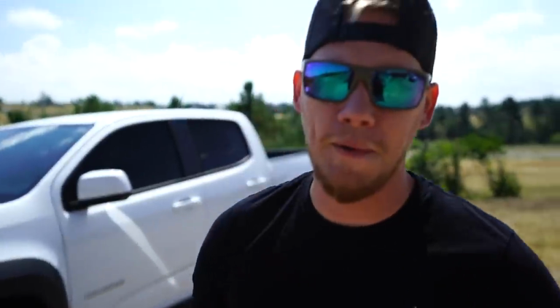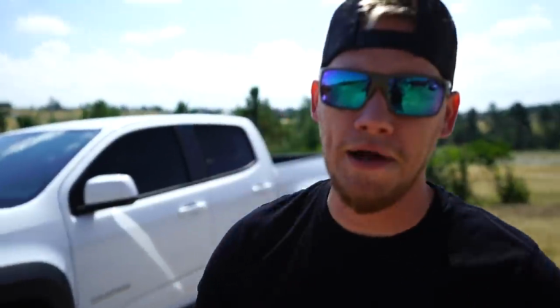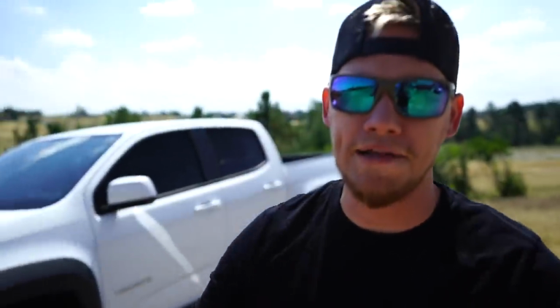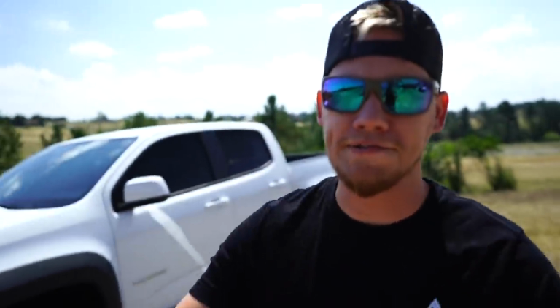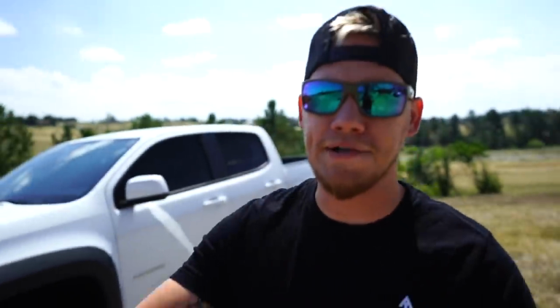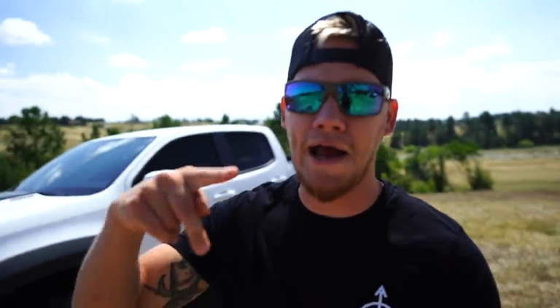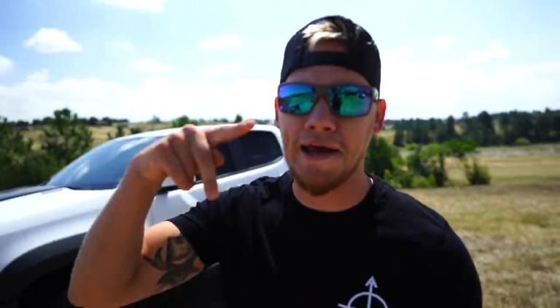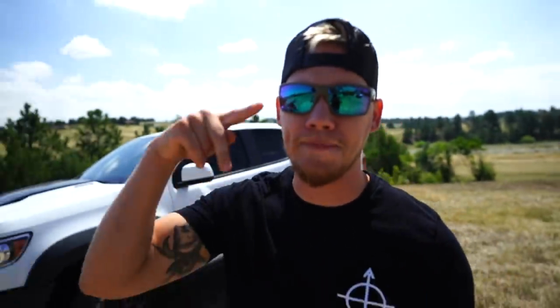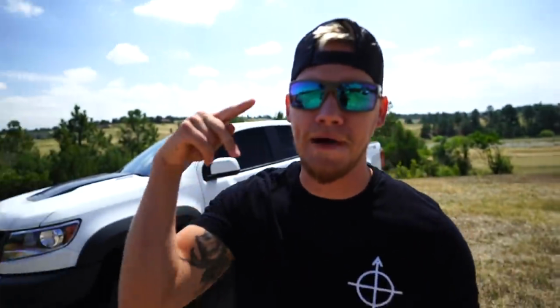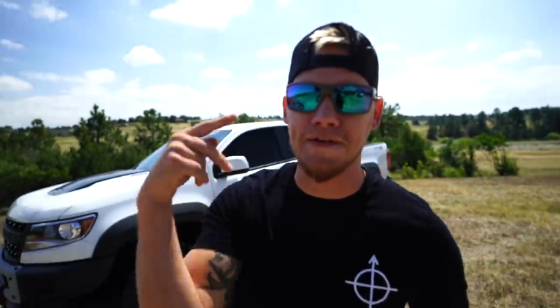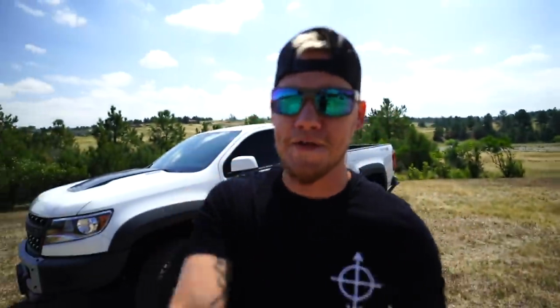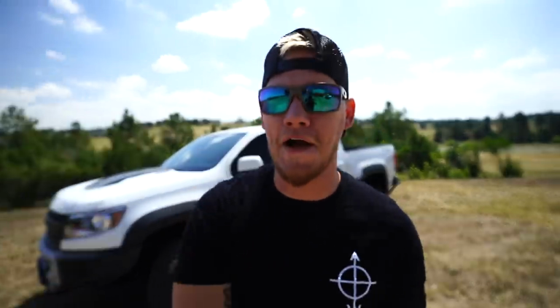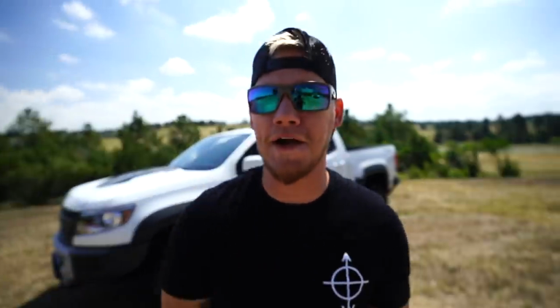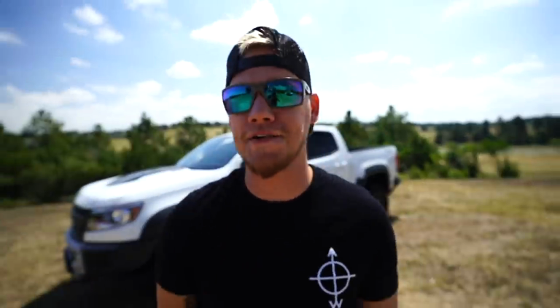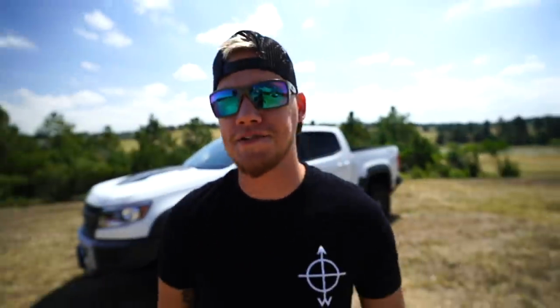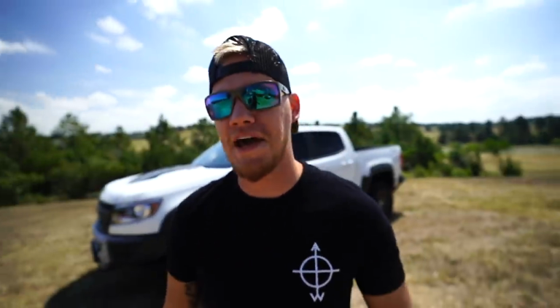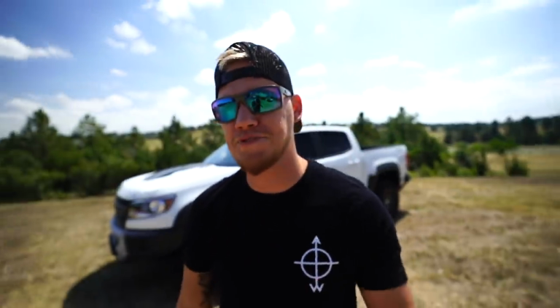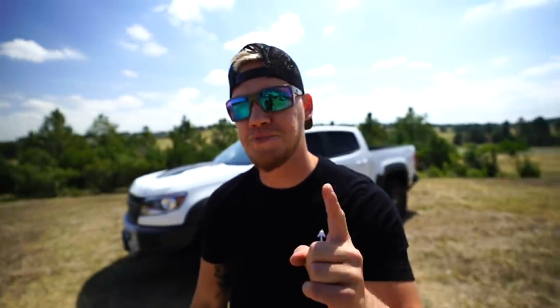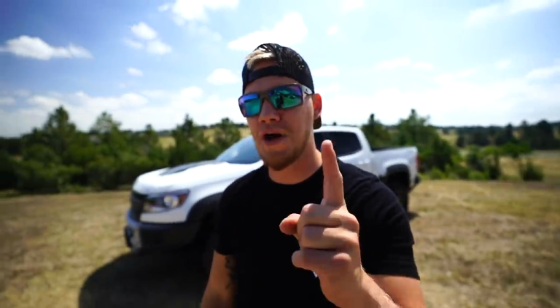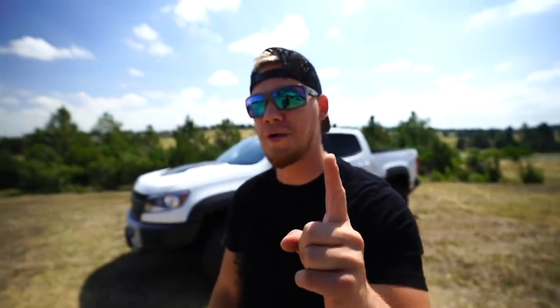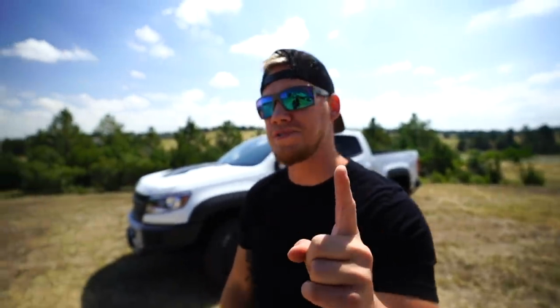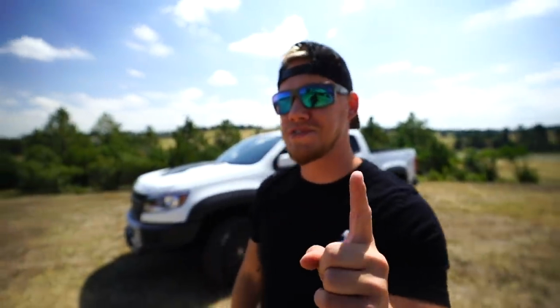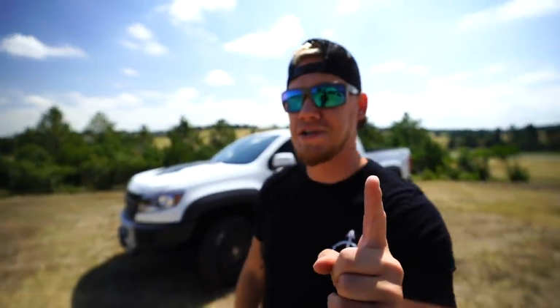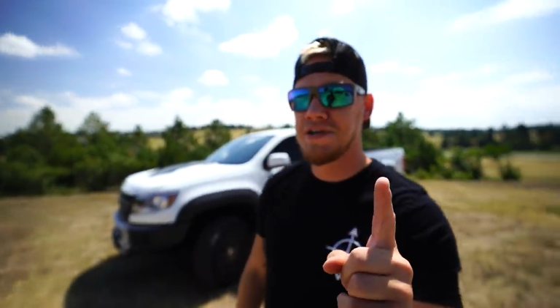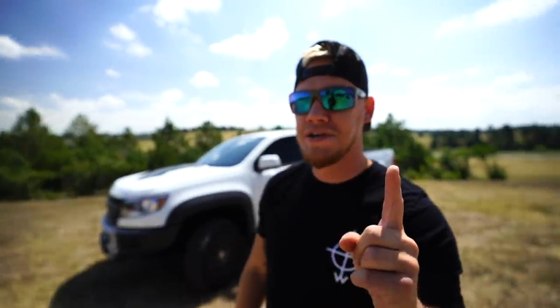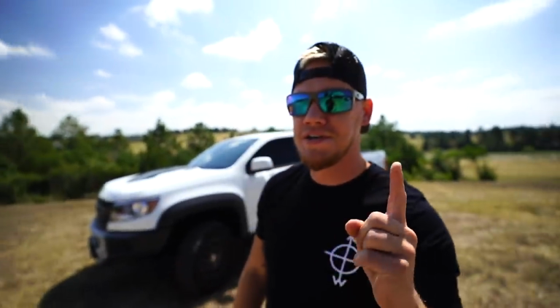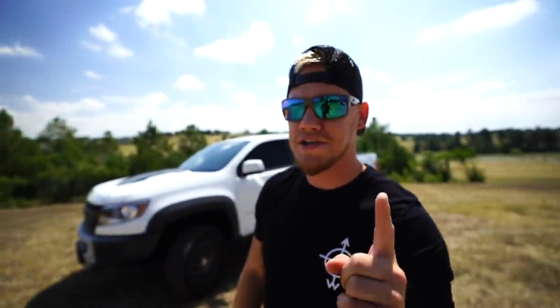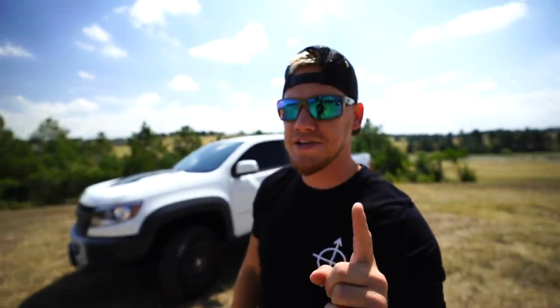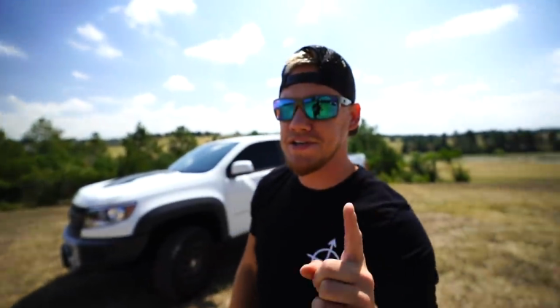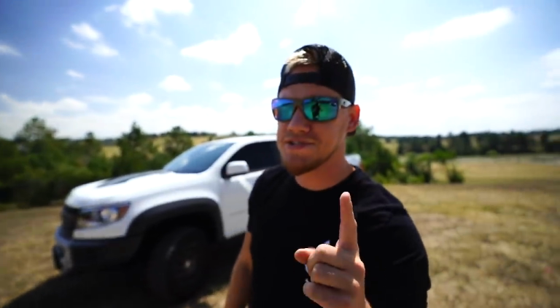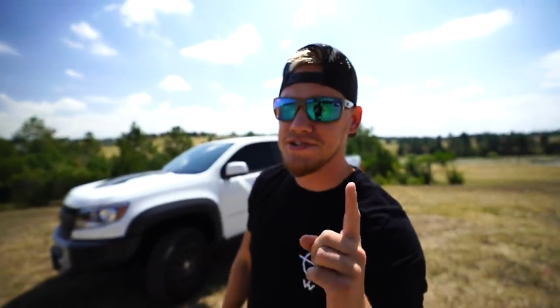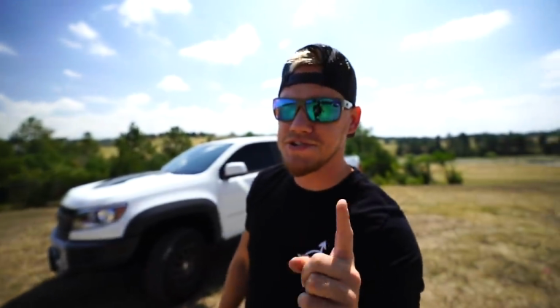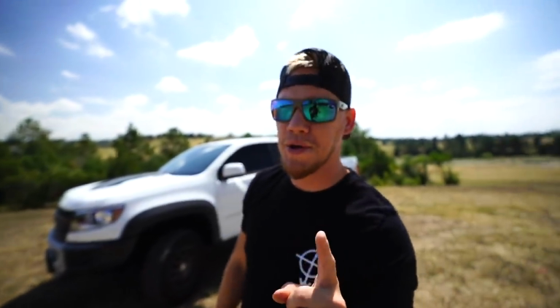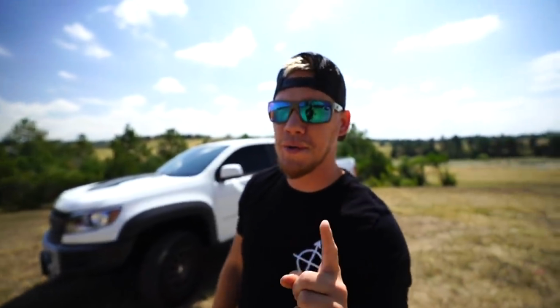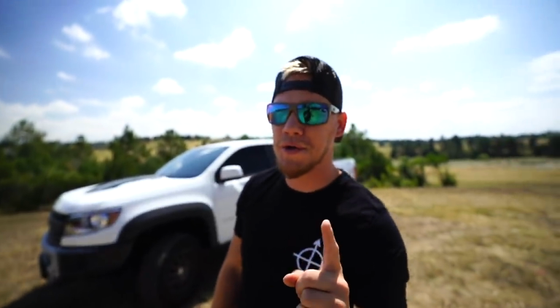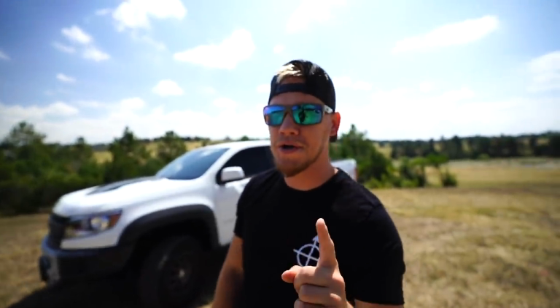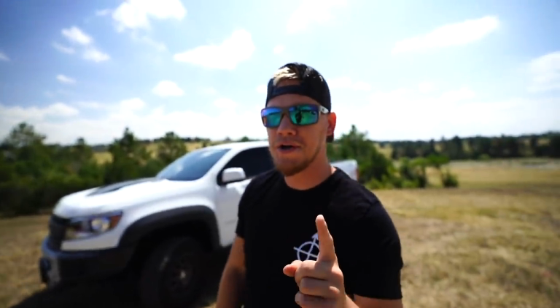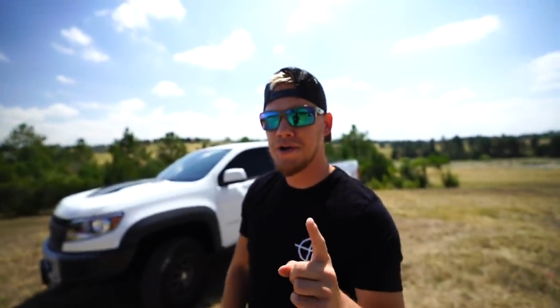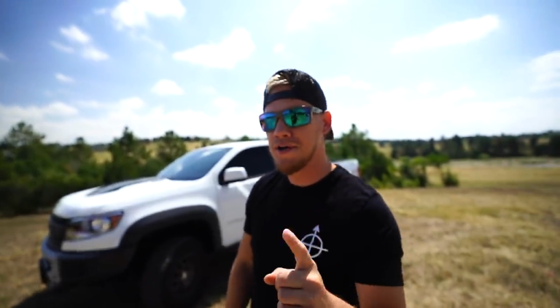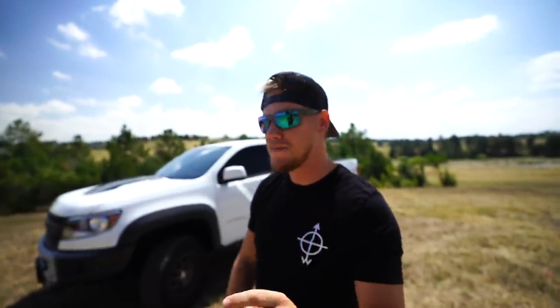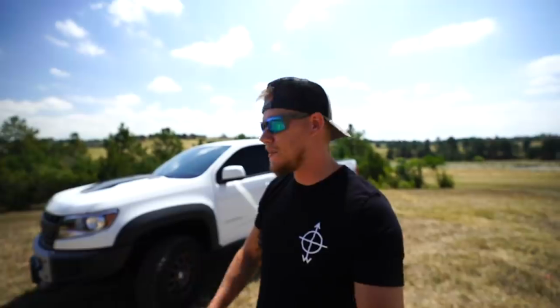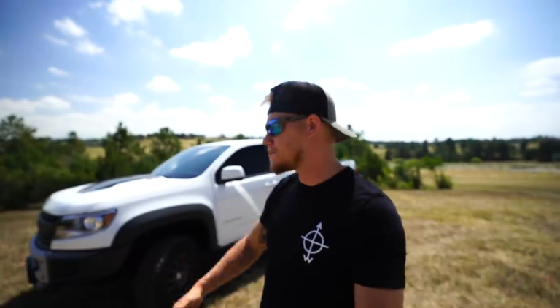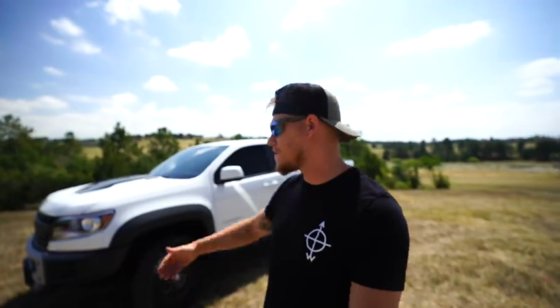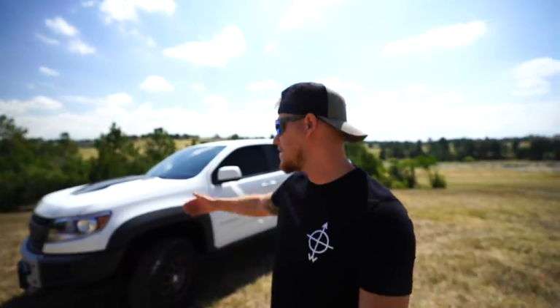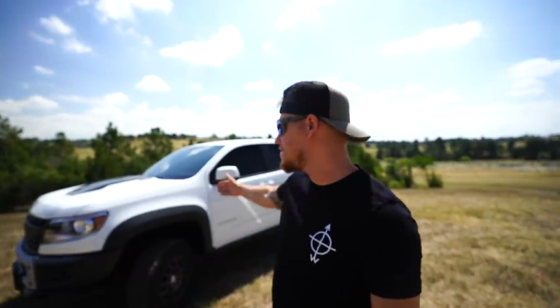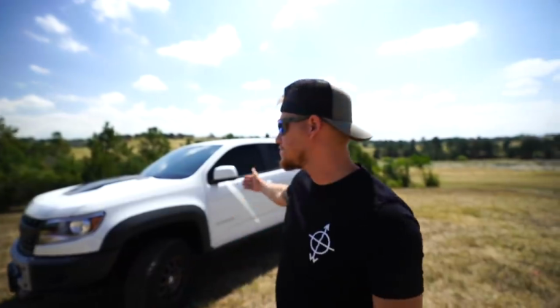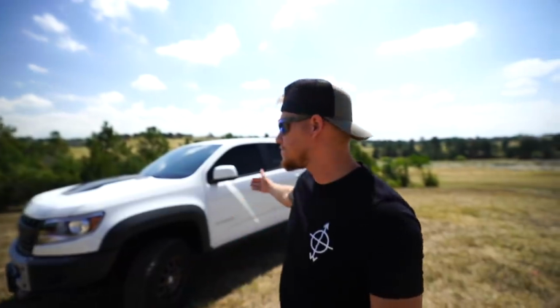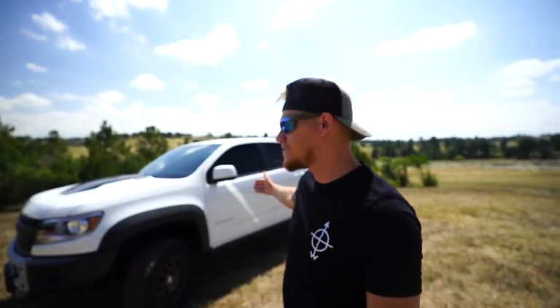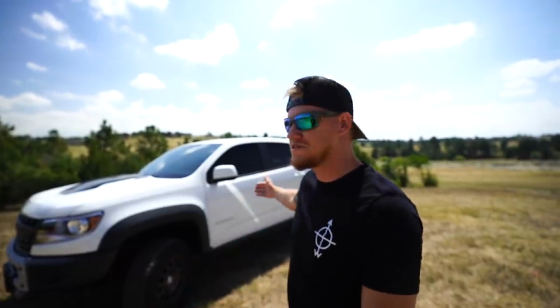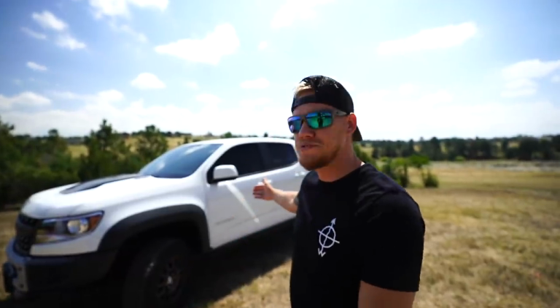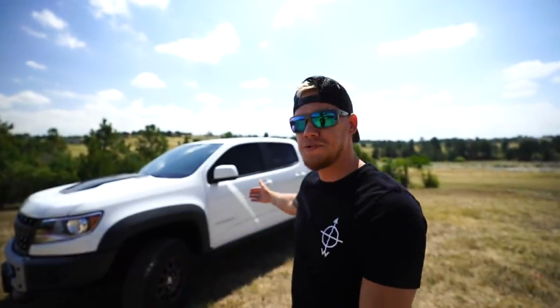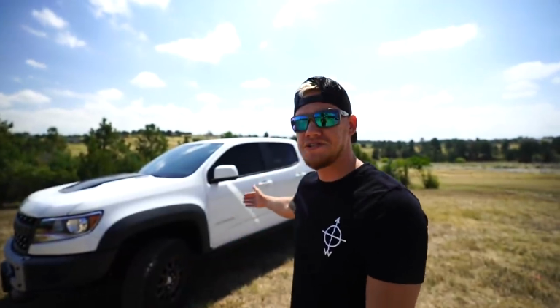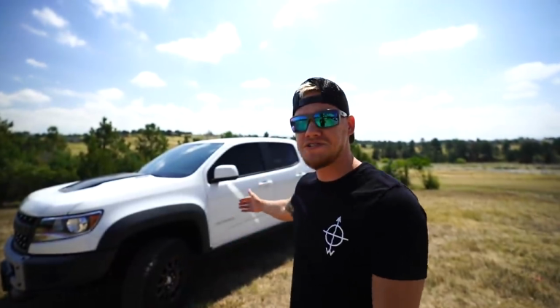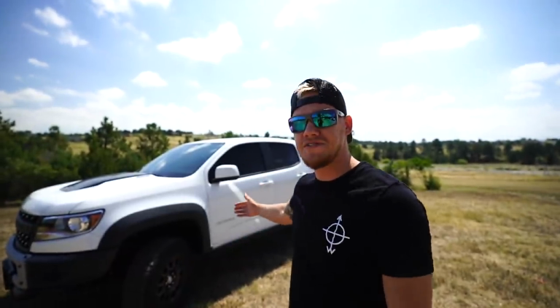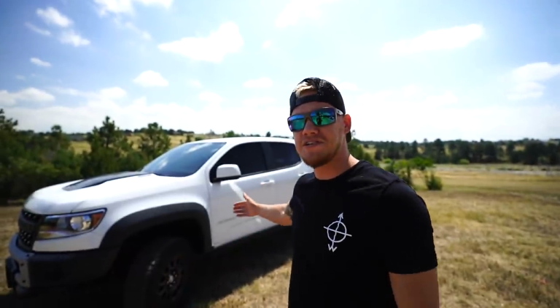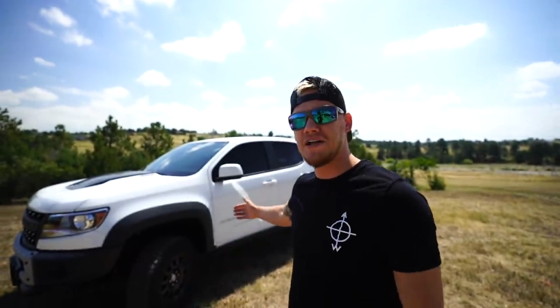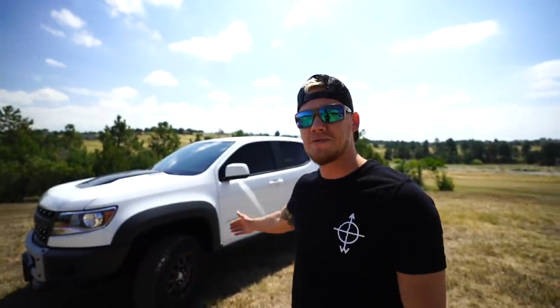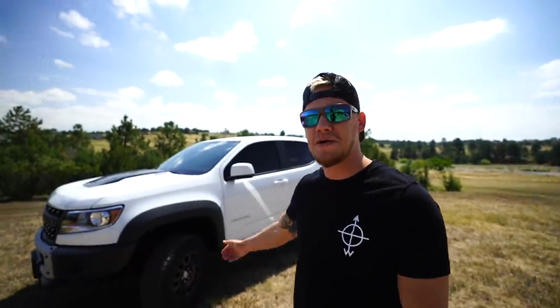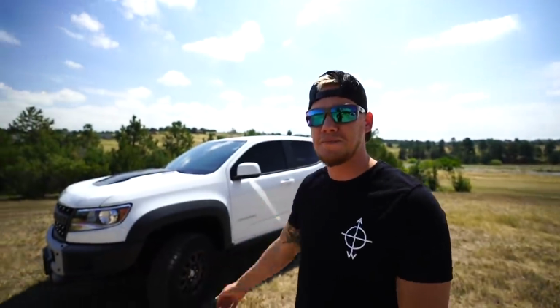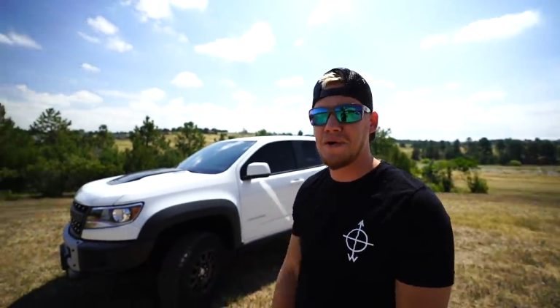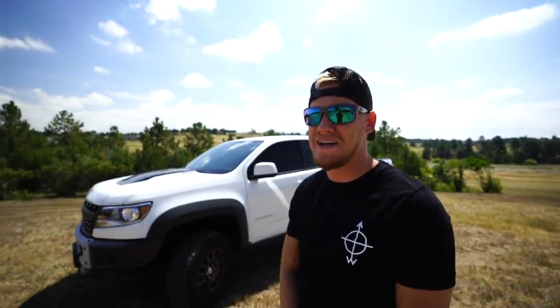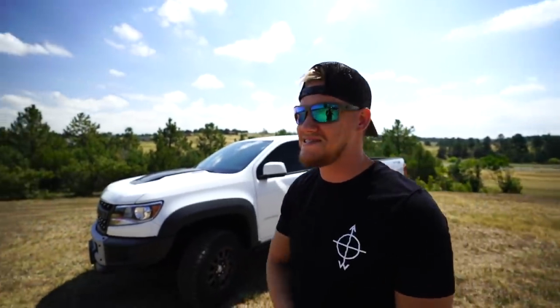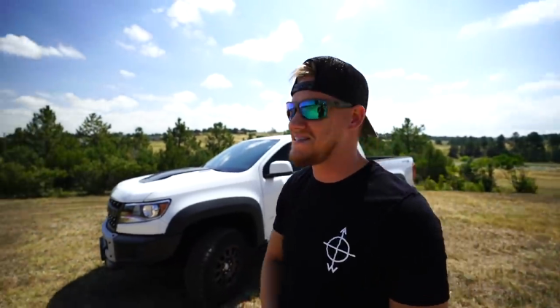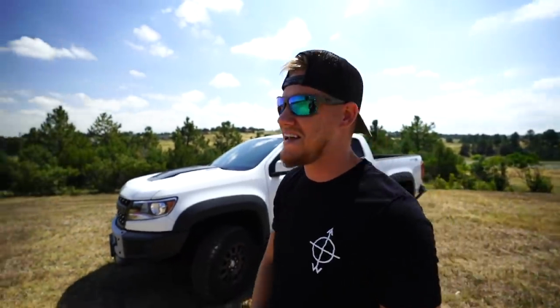What is cracking, mother truckers? As promised, here is the tour of my brand new 2020 Chevy Colorado Bison.